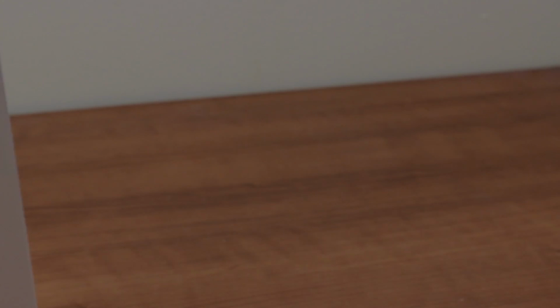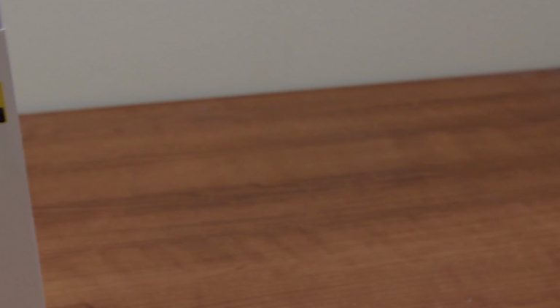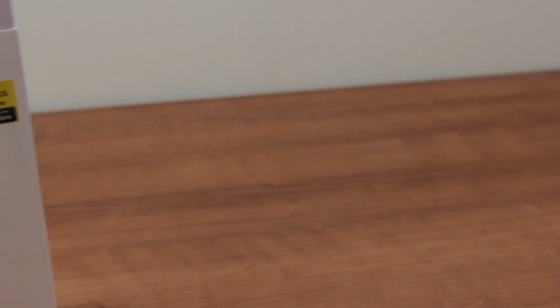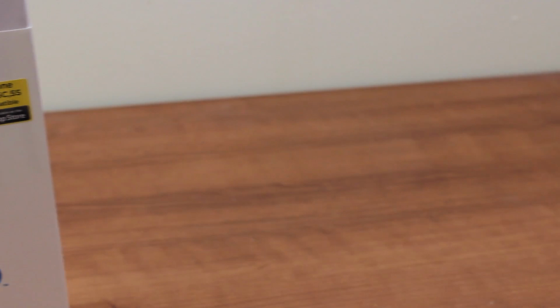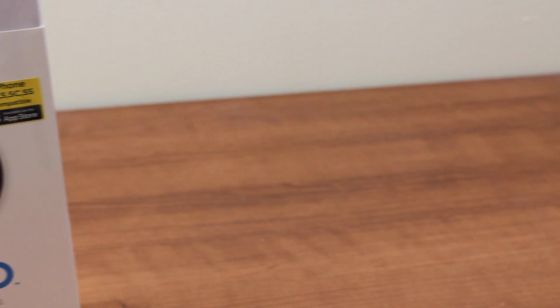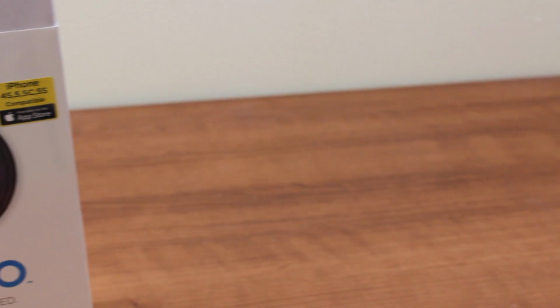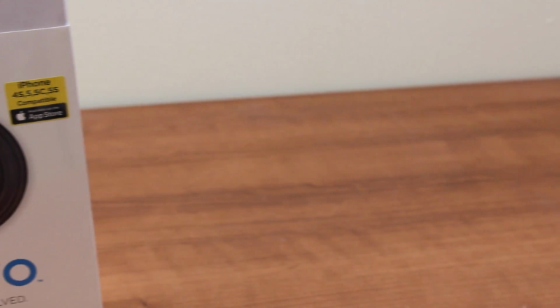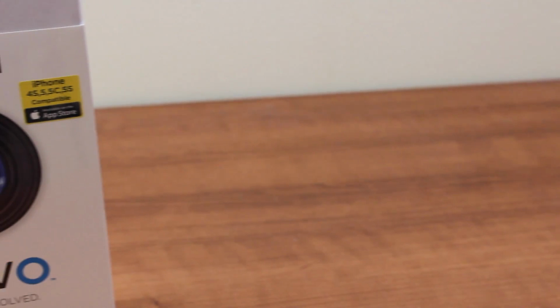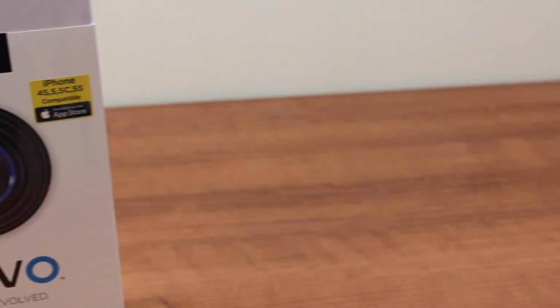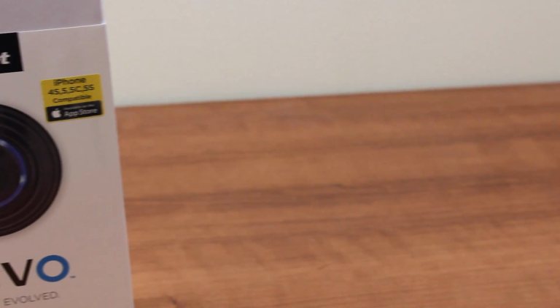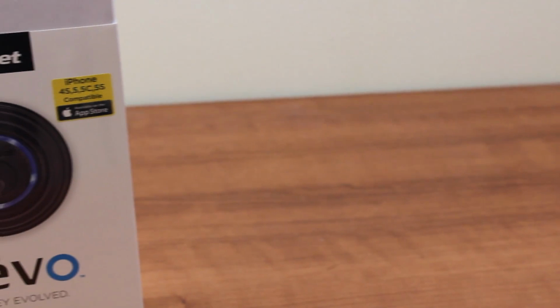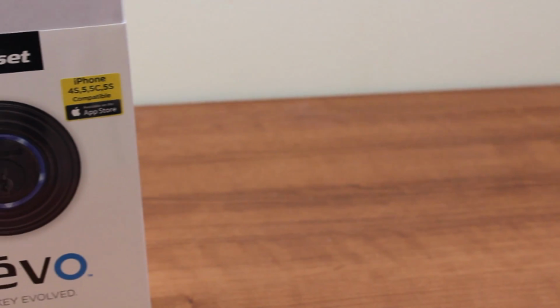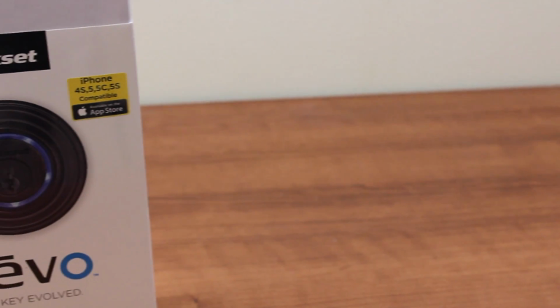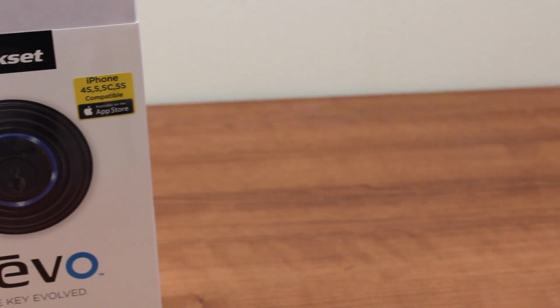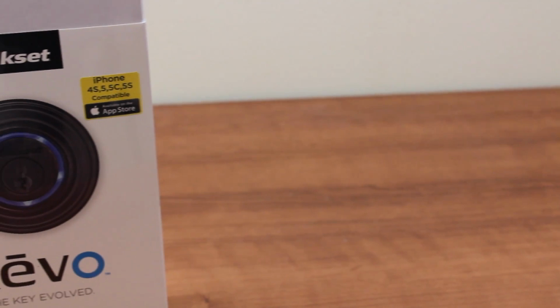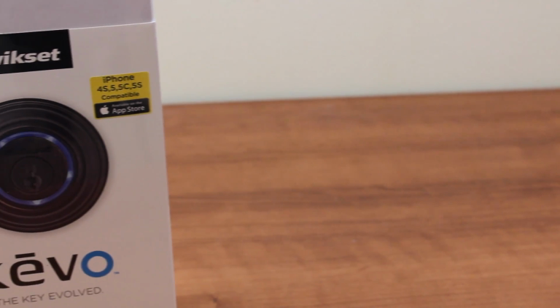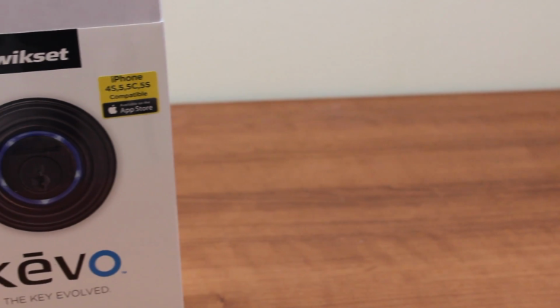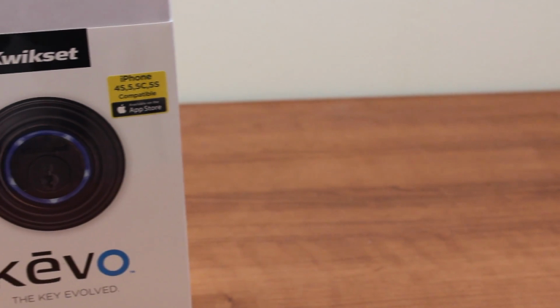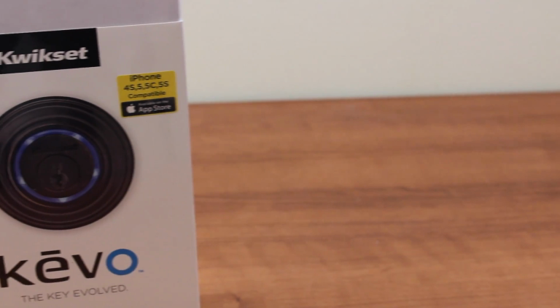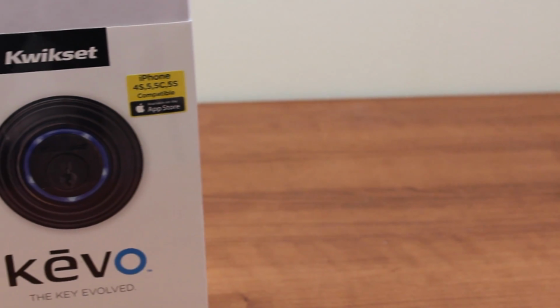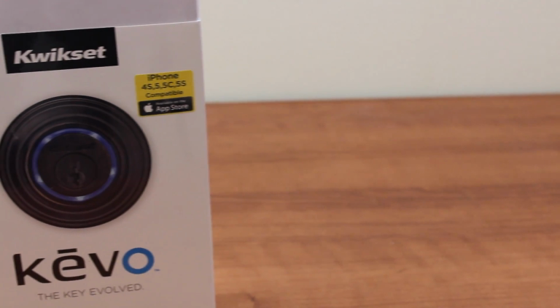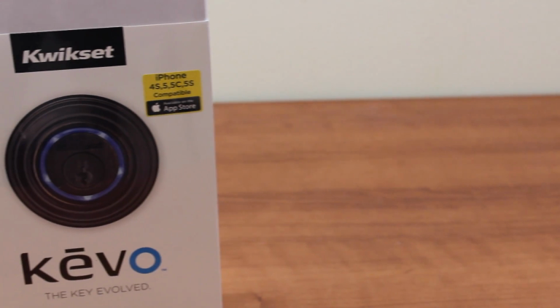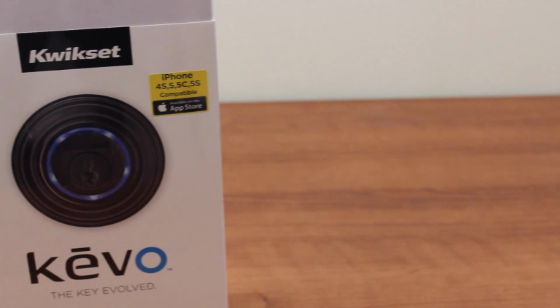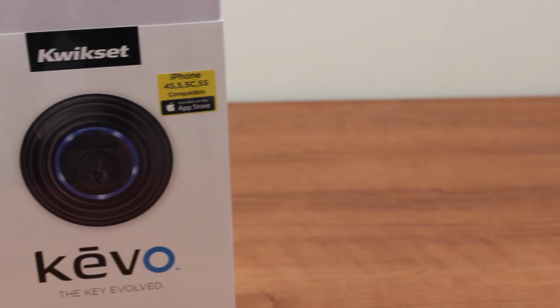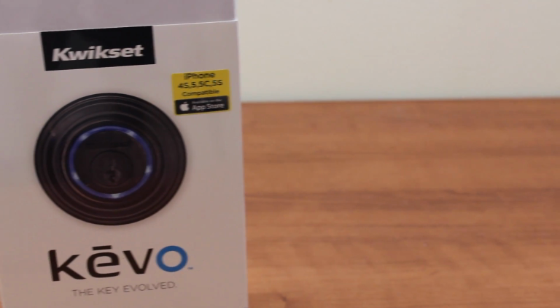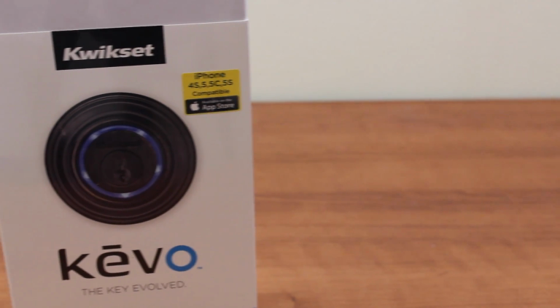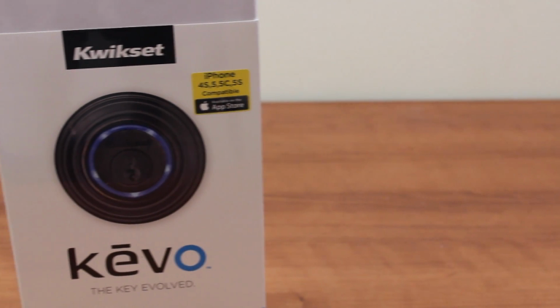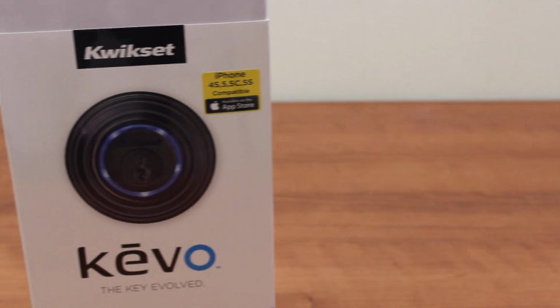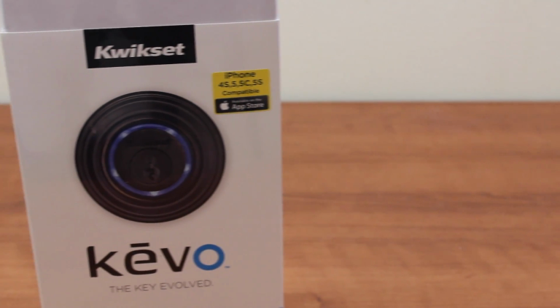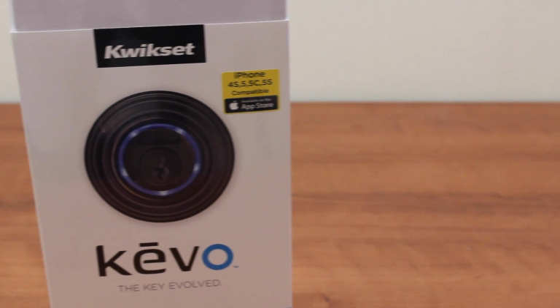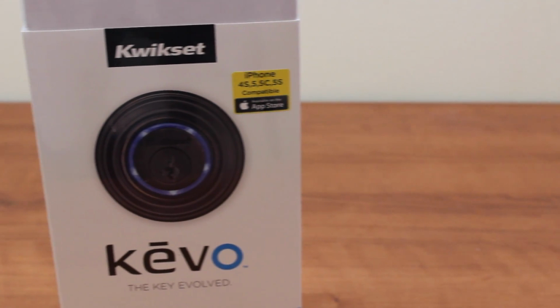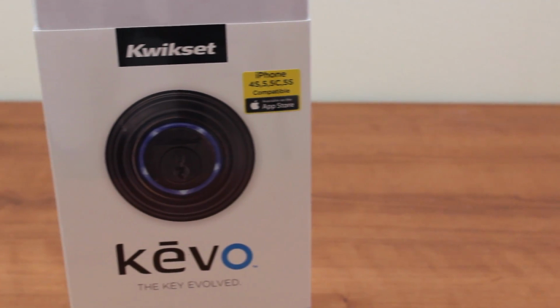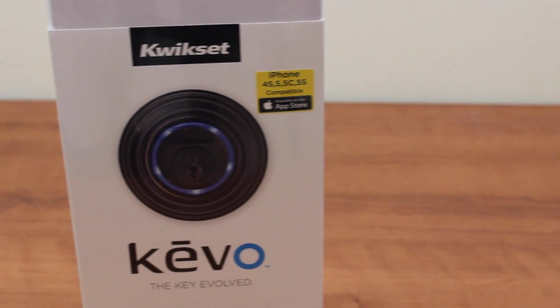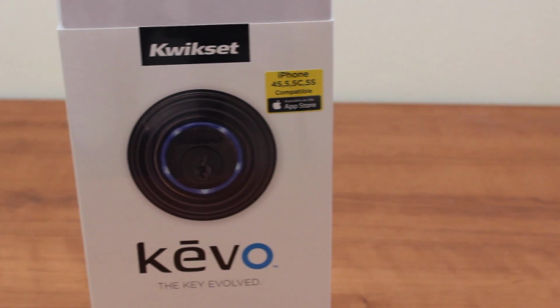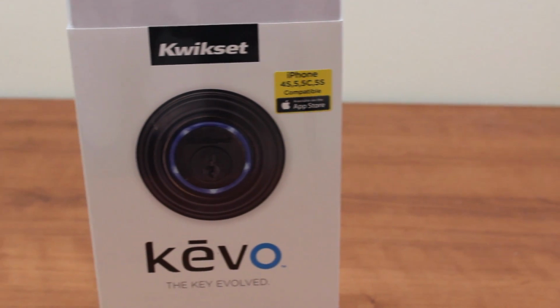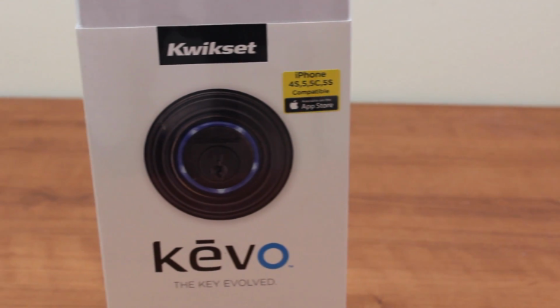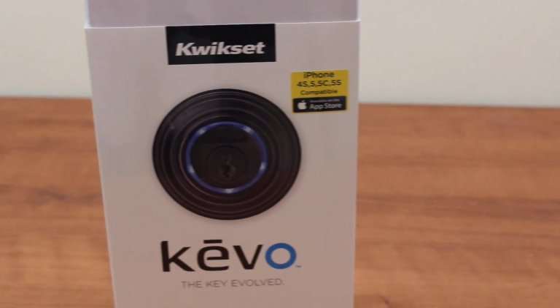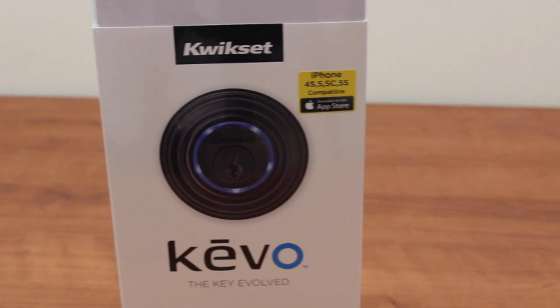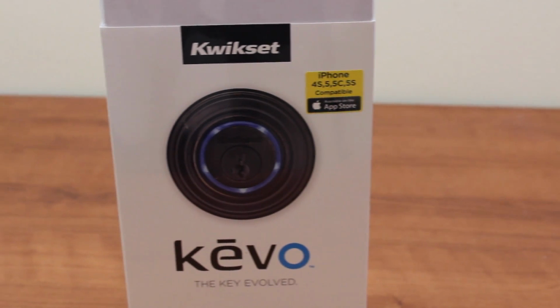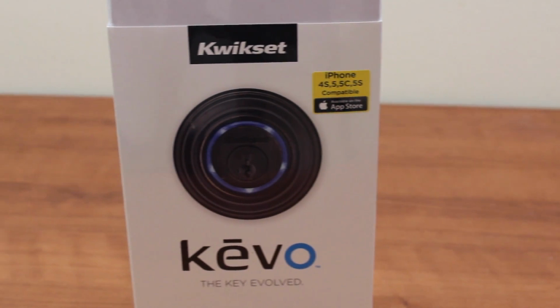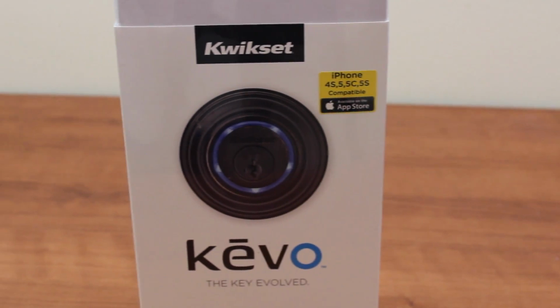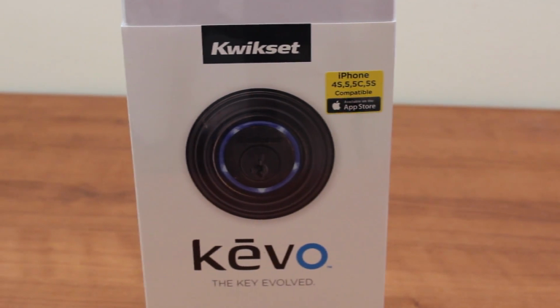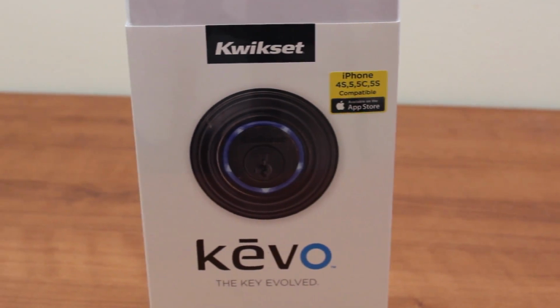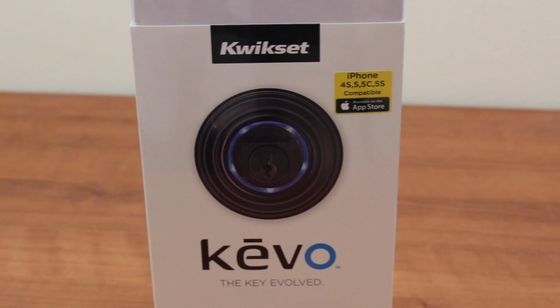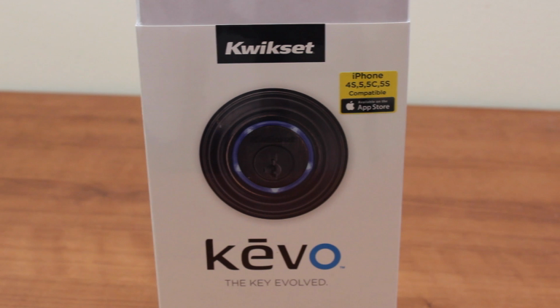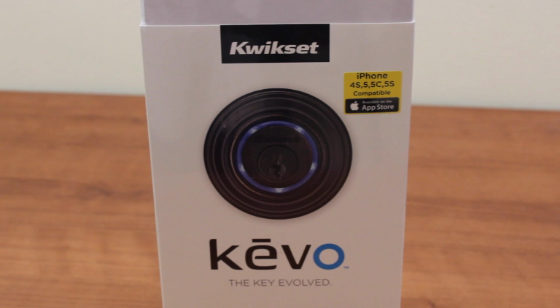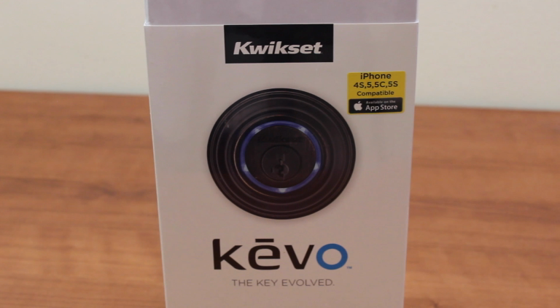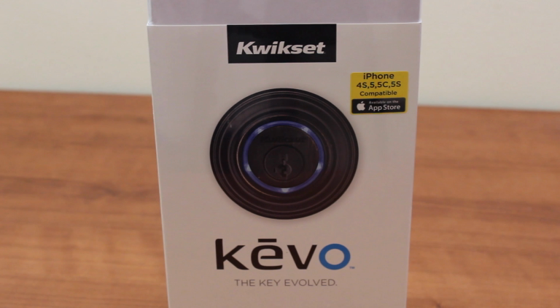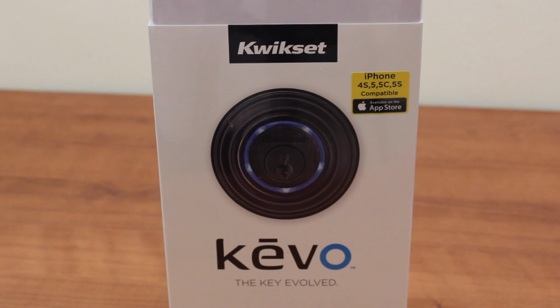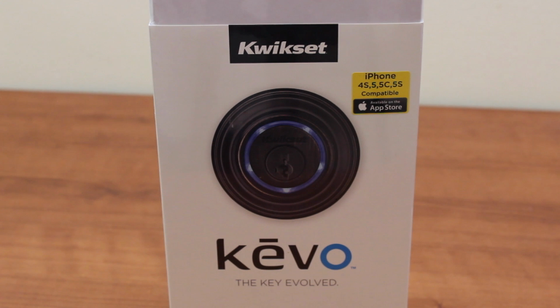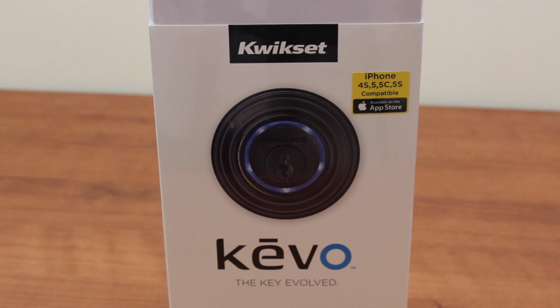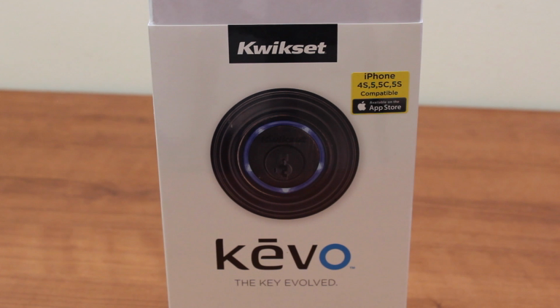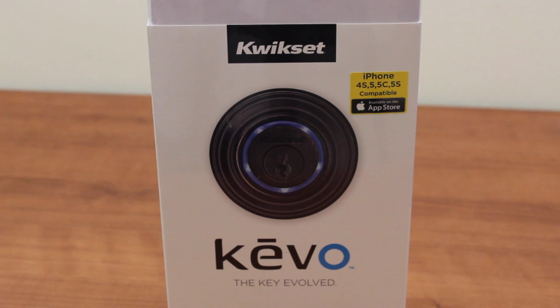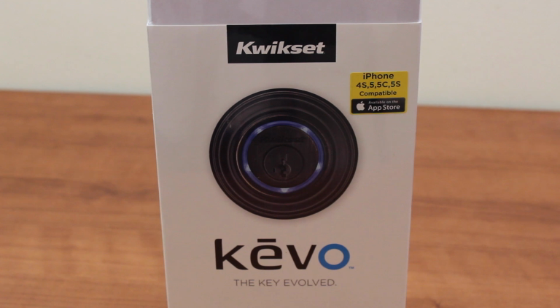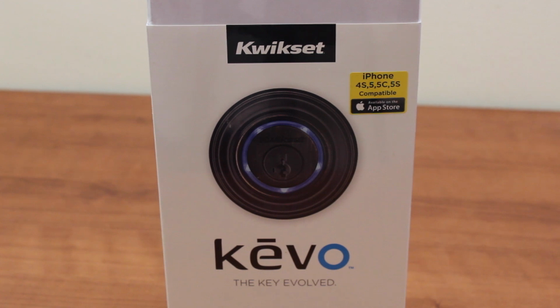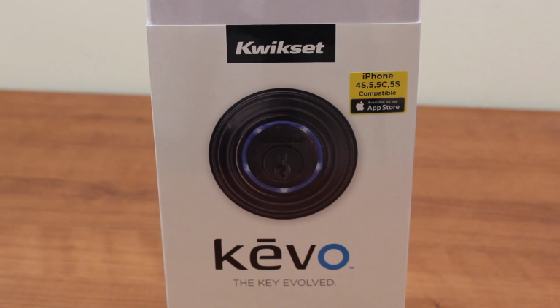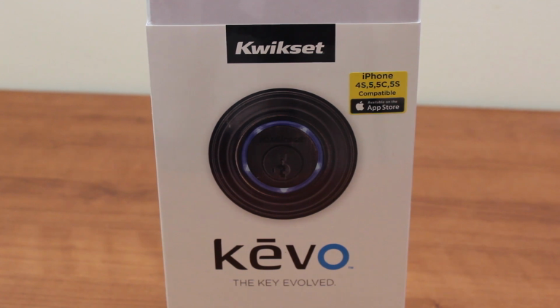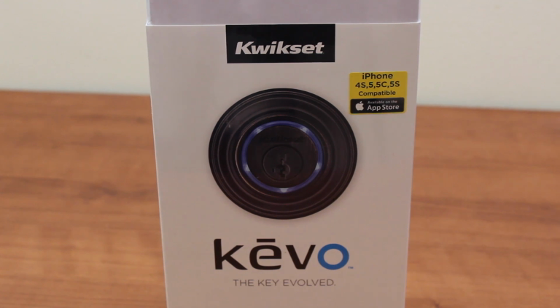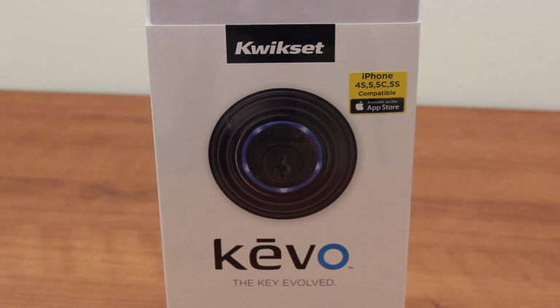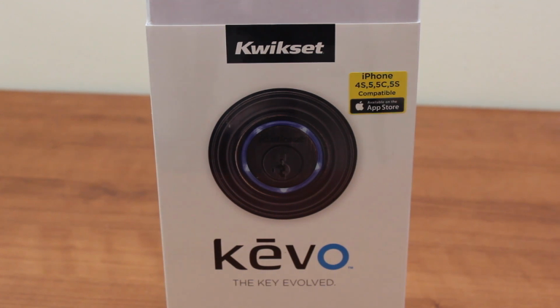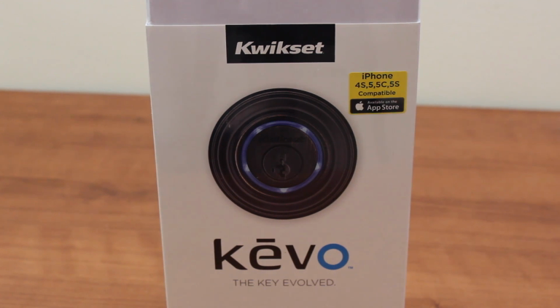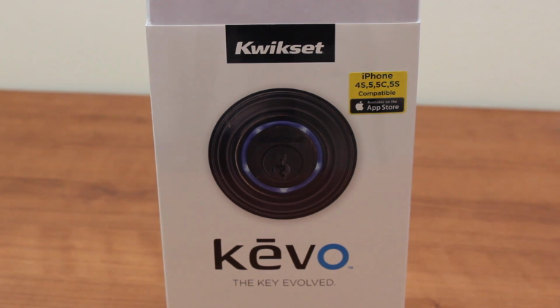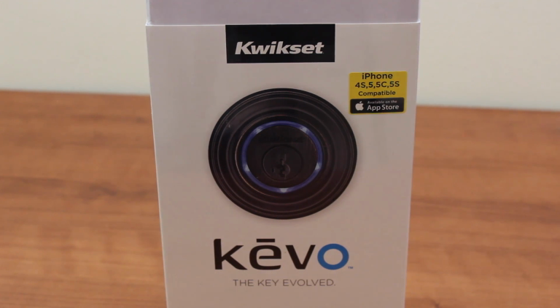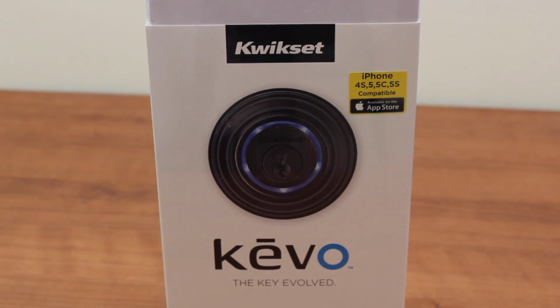What's going on, YouTube? It's Mike here. Today, guys, in this video, I'm going to be reviewing the Kivo Smart Lock by Kwikset.